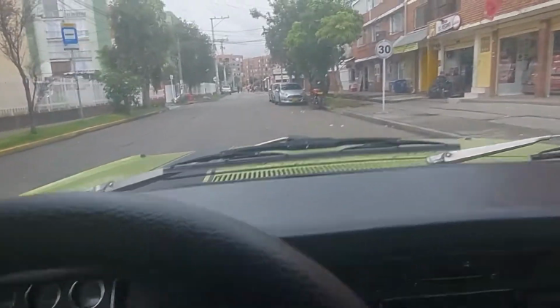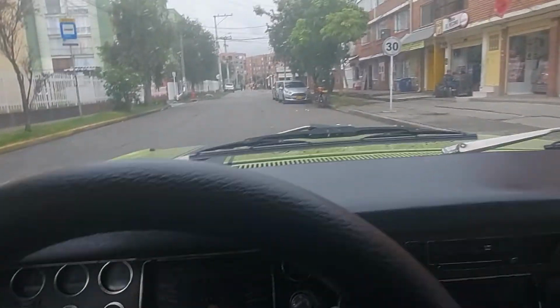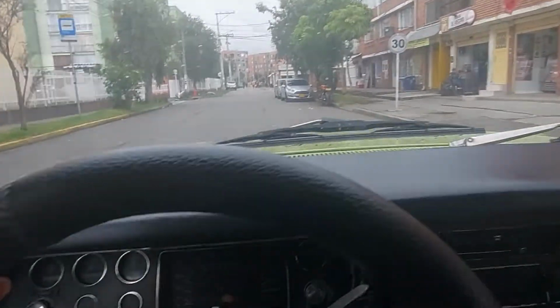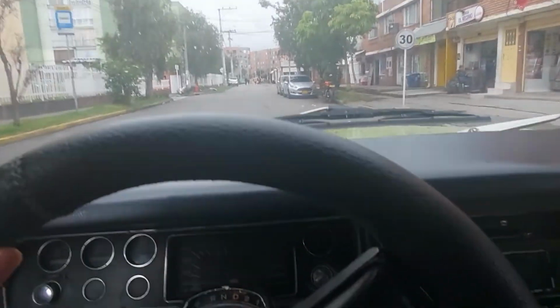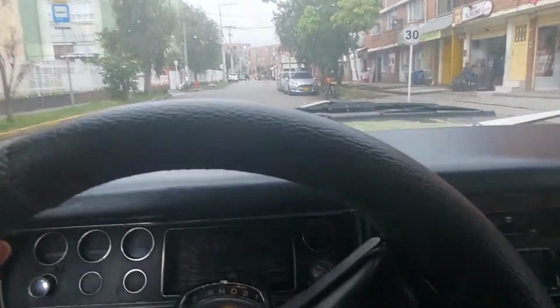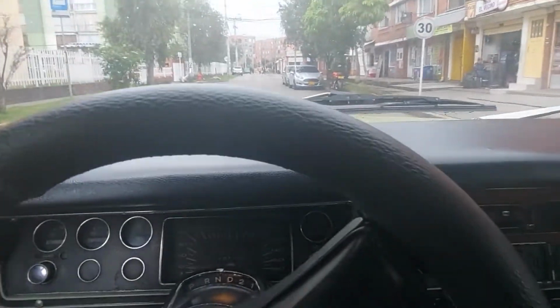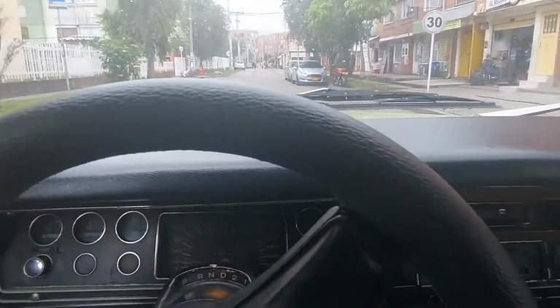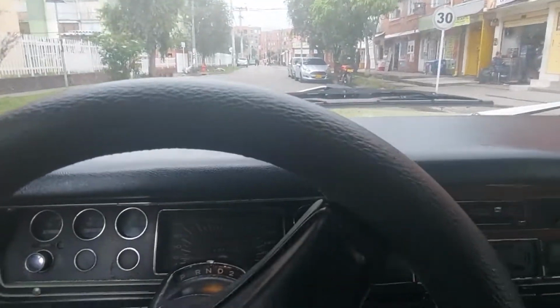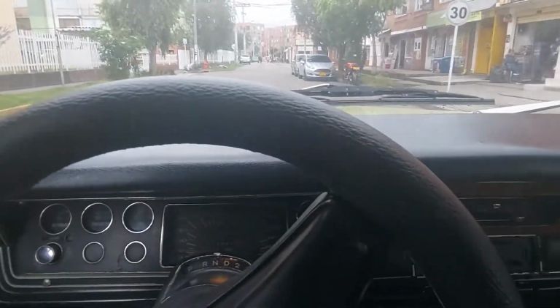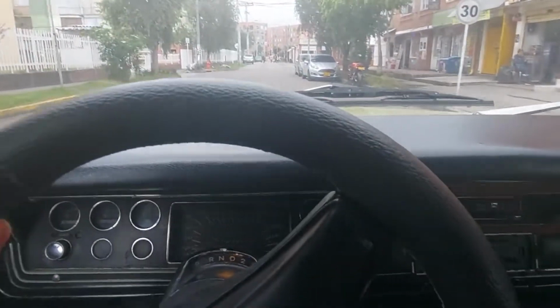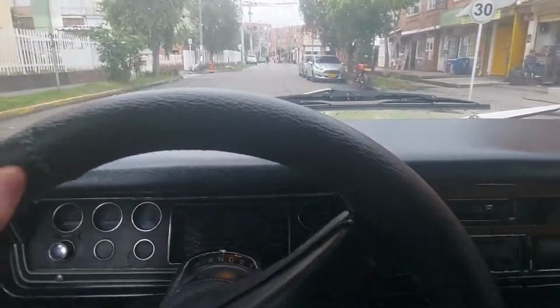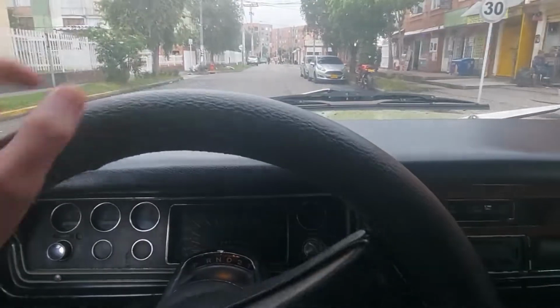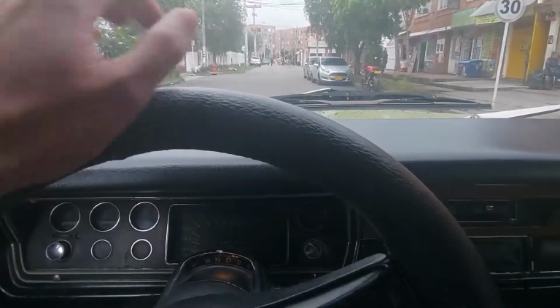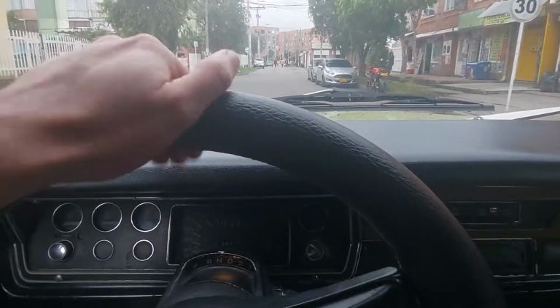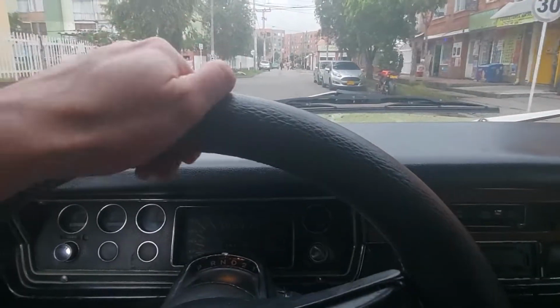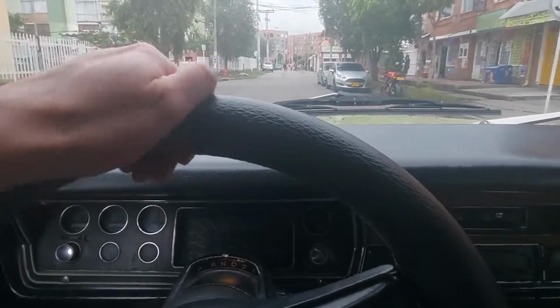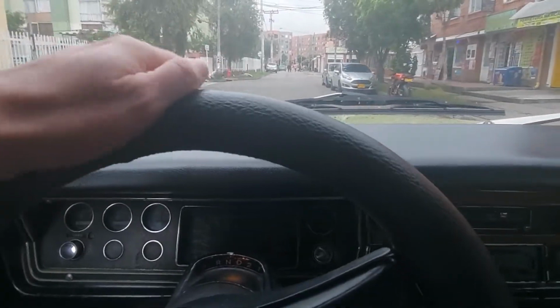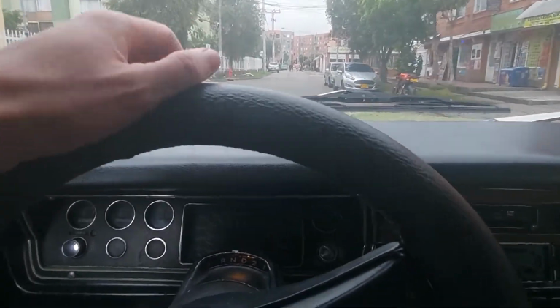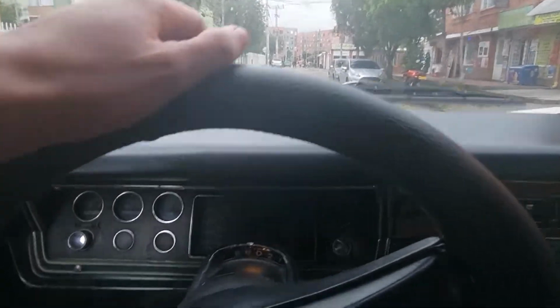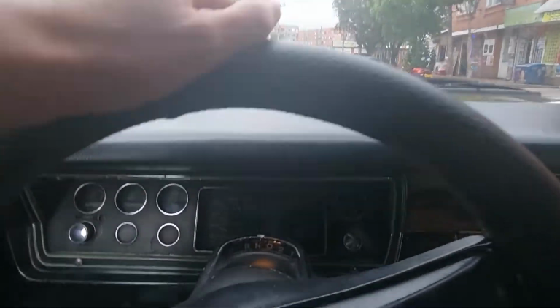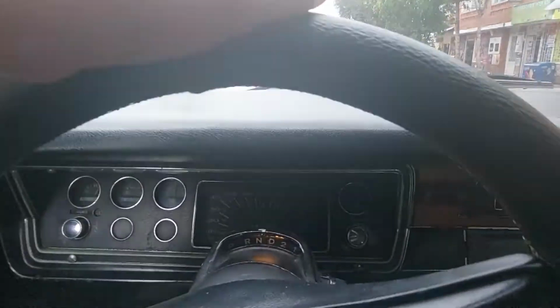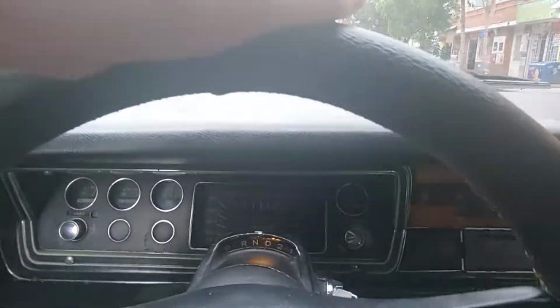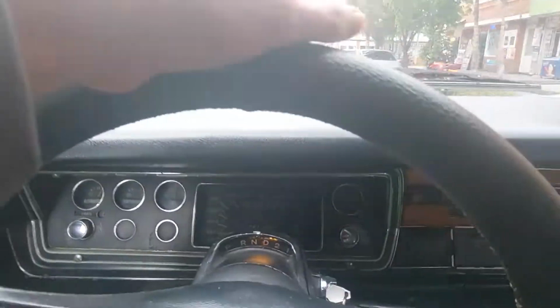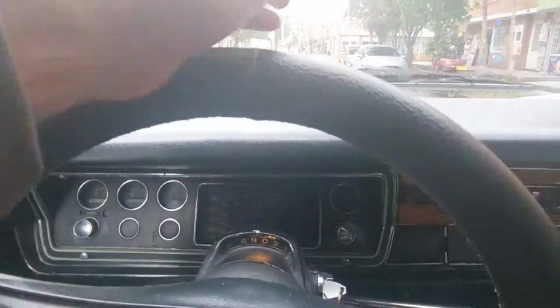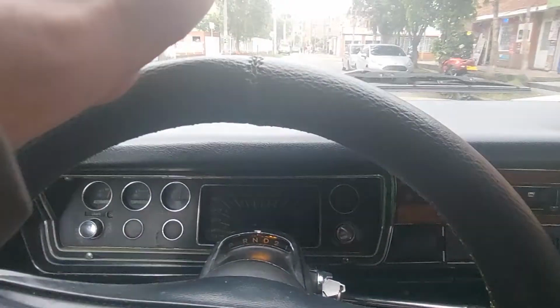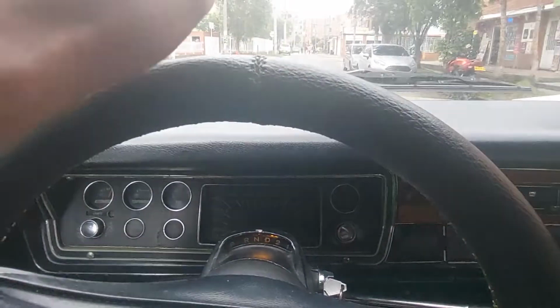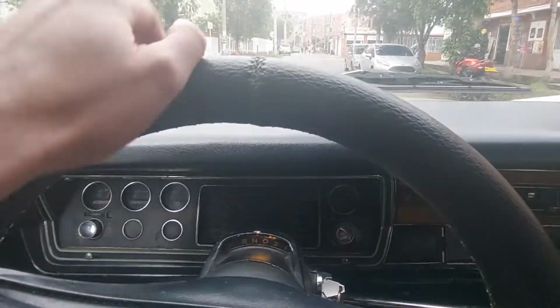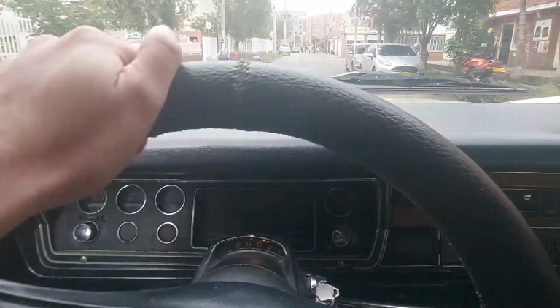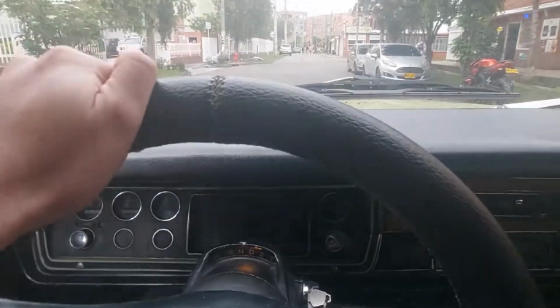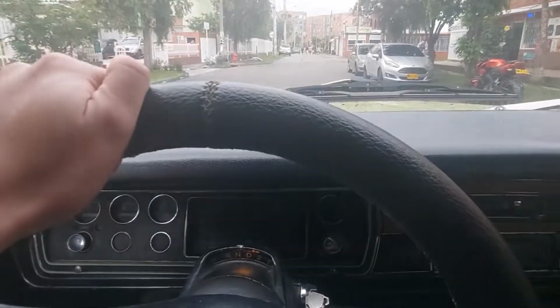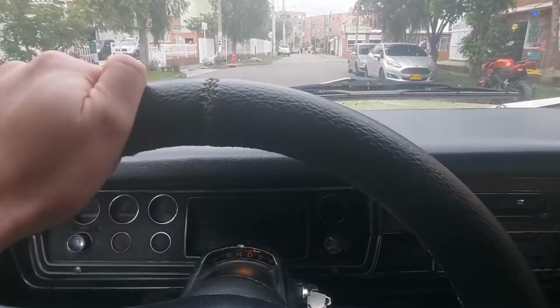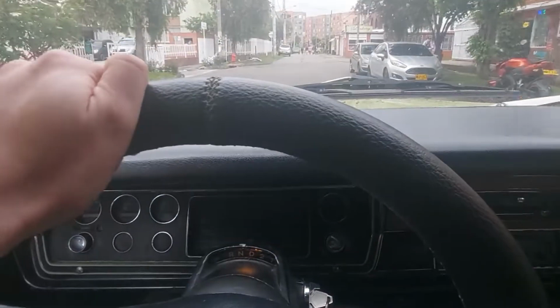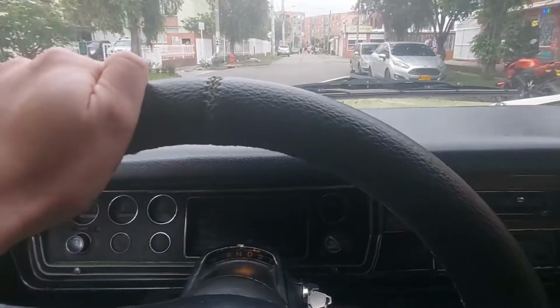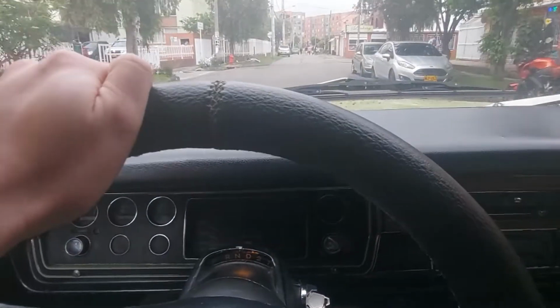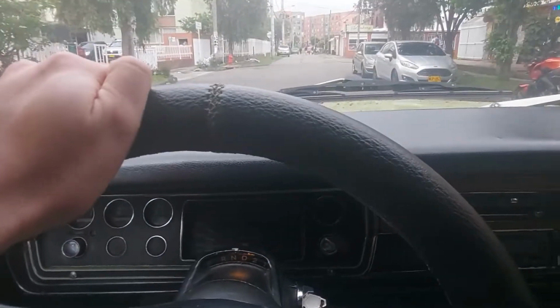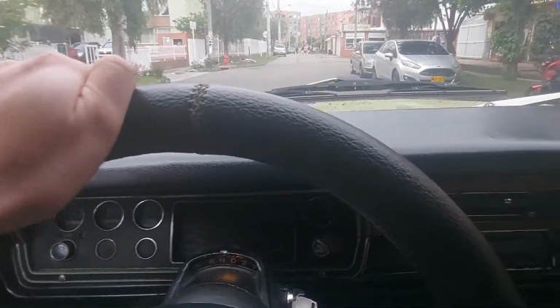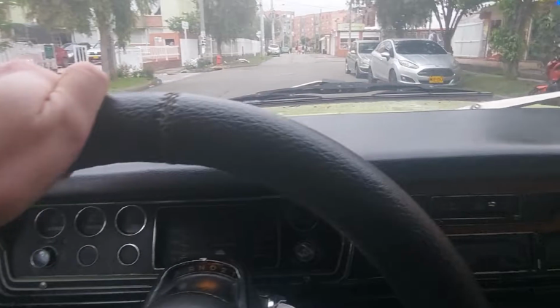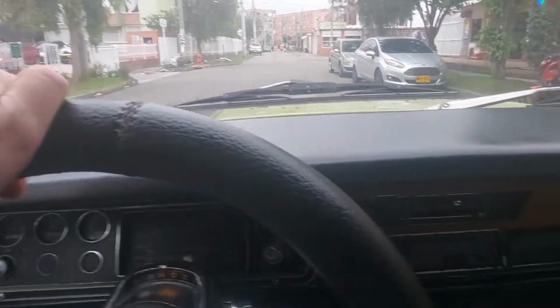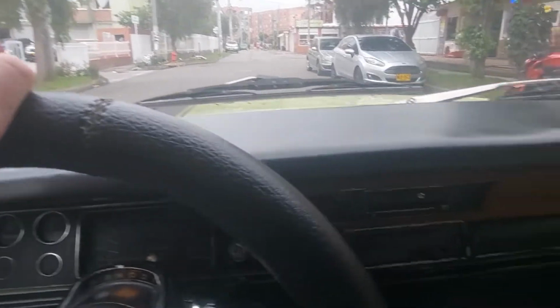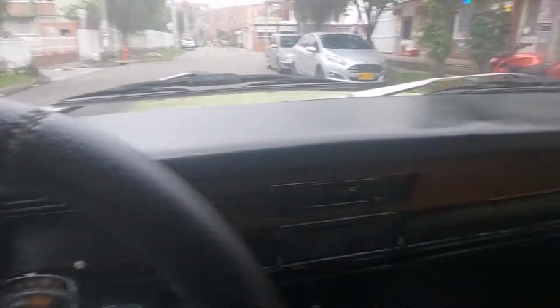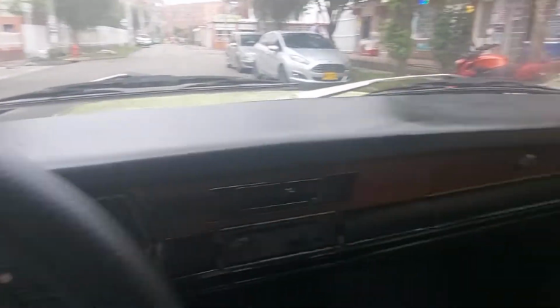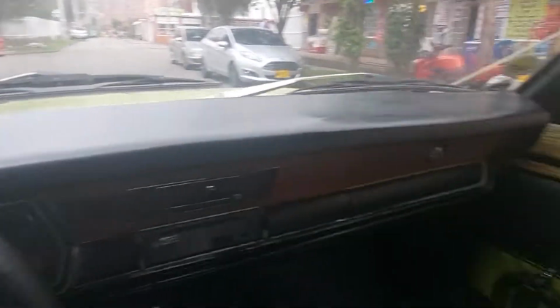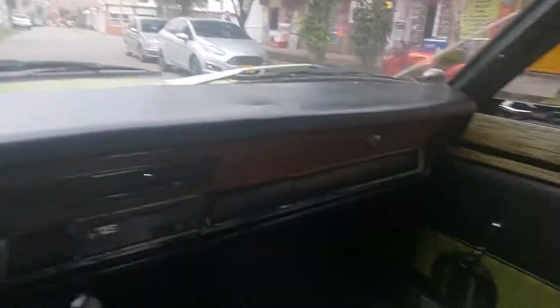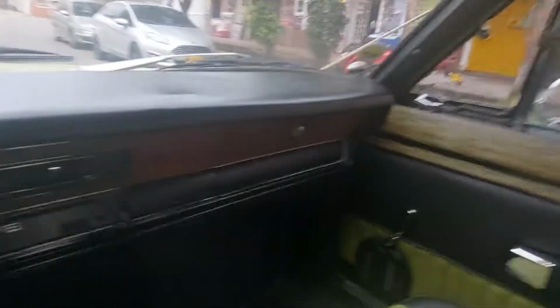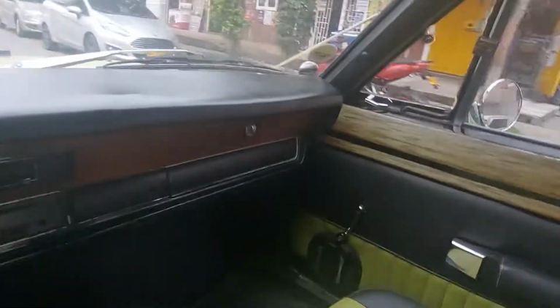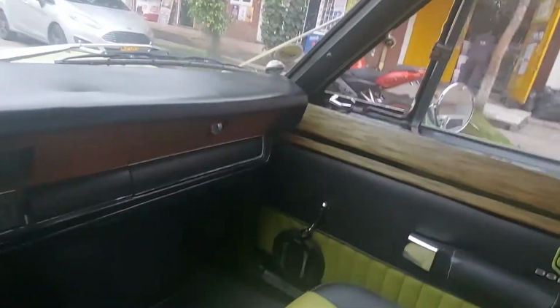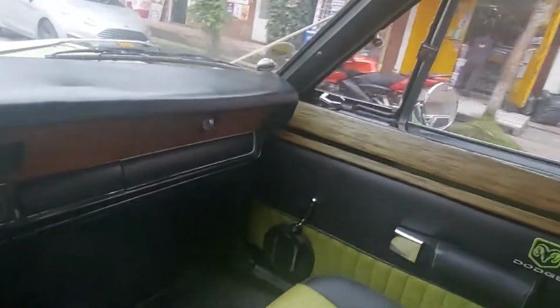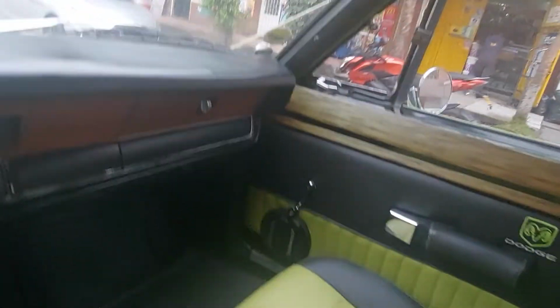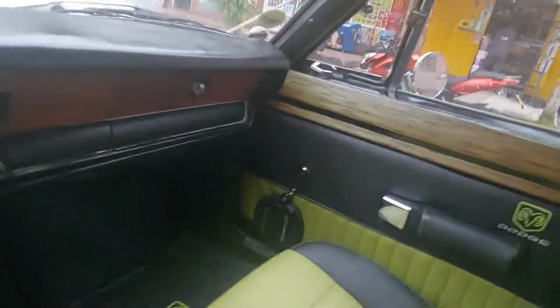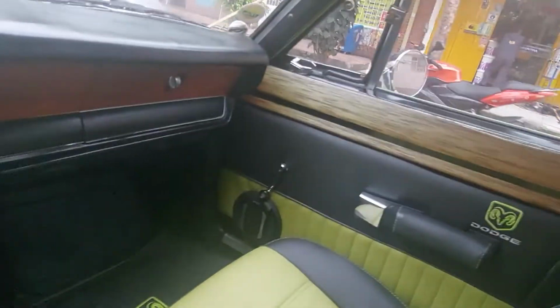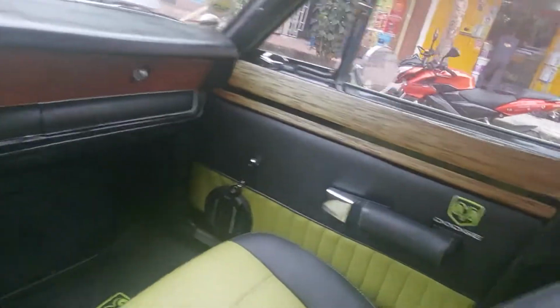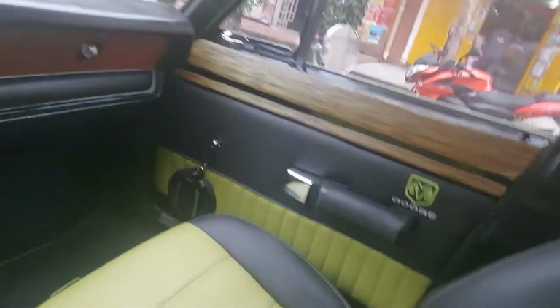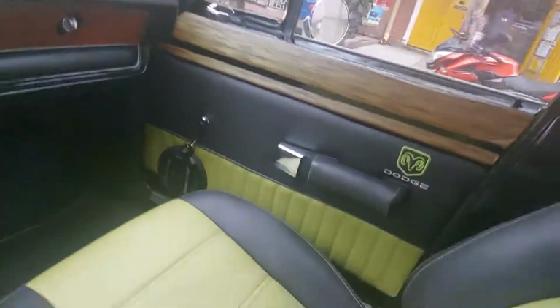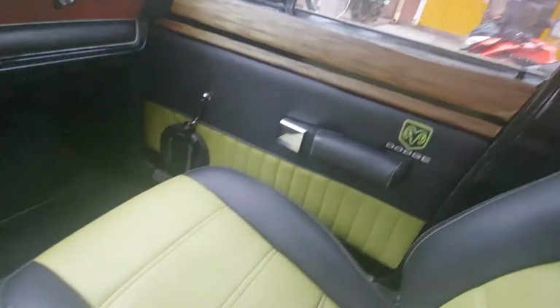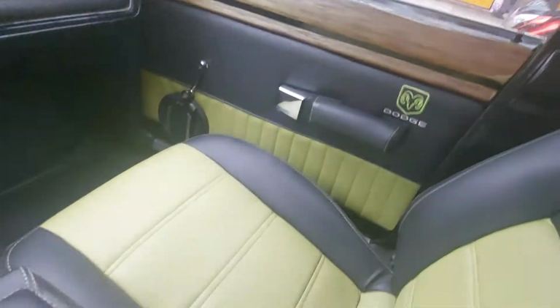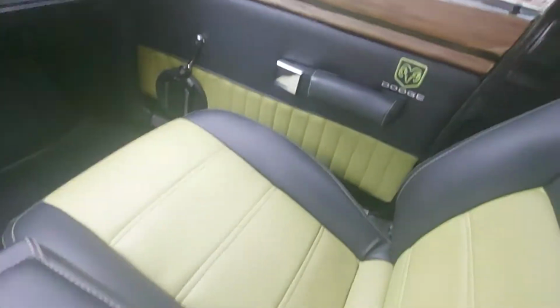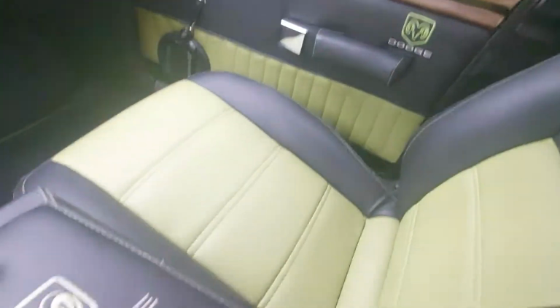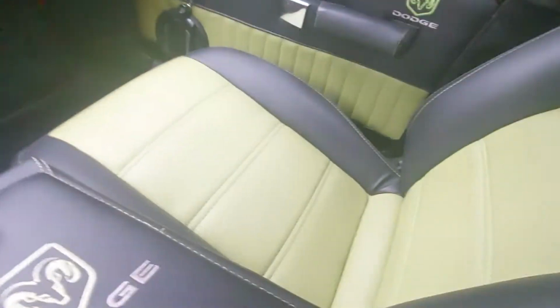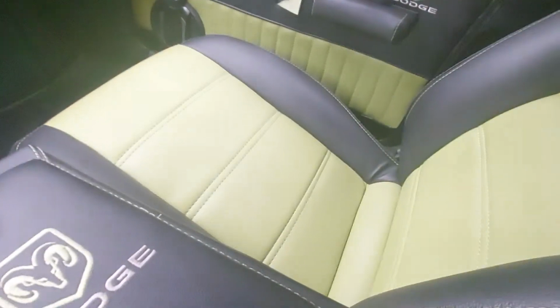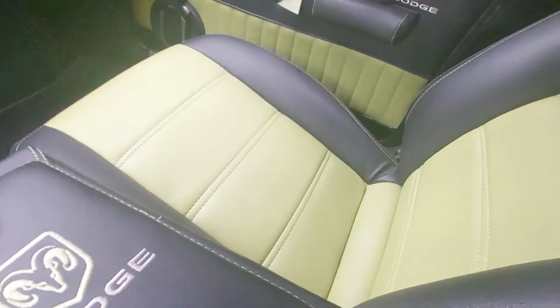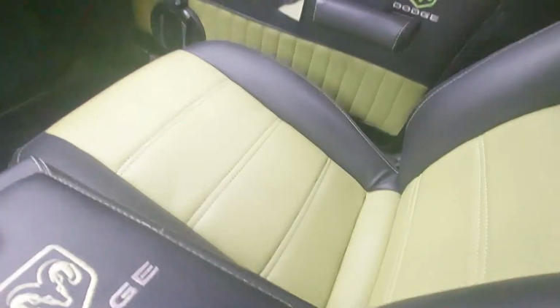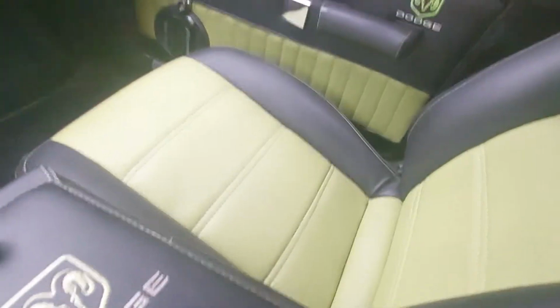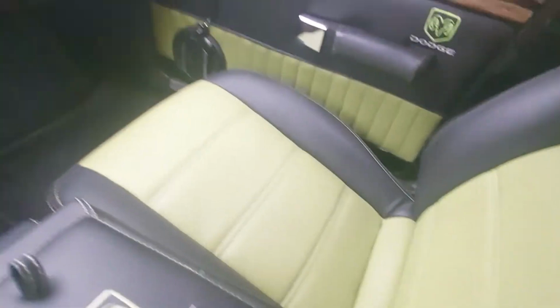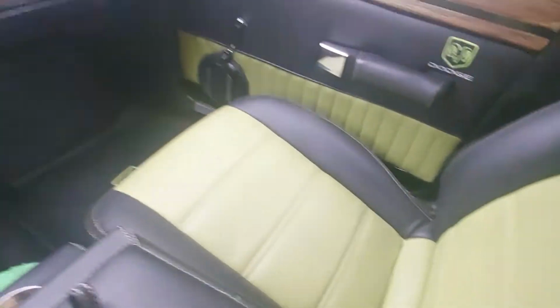All right guys, I'm test driving a 1977 Dodge Dart. This thing is really cool — it's really nice. Check out the seats.